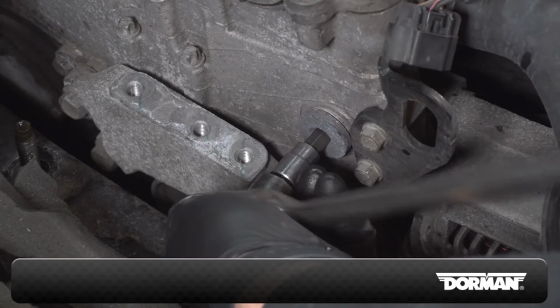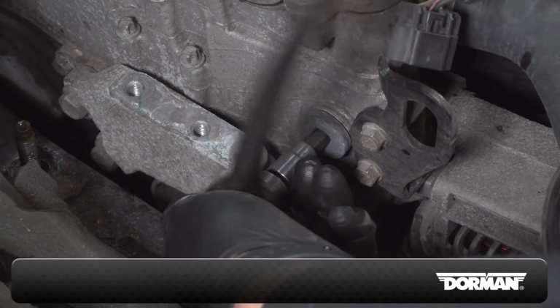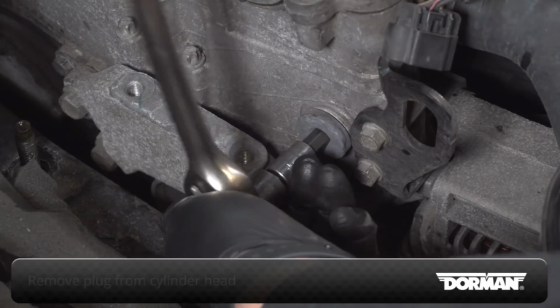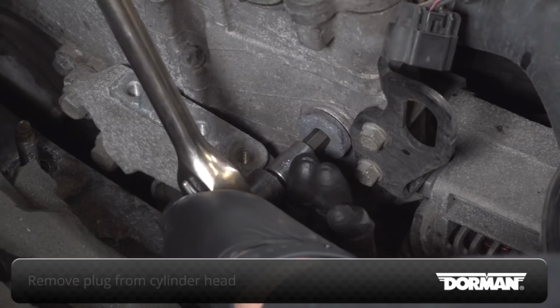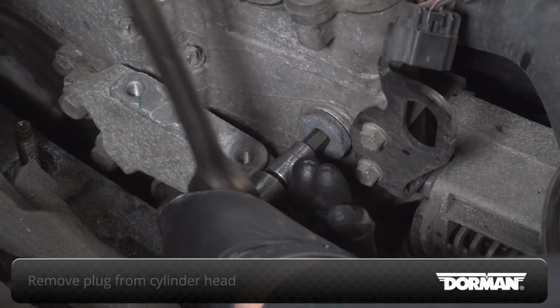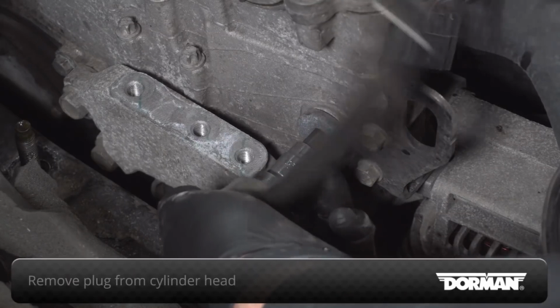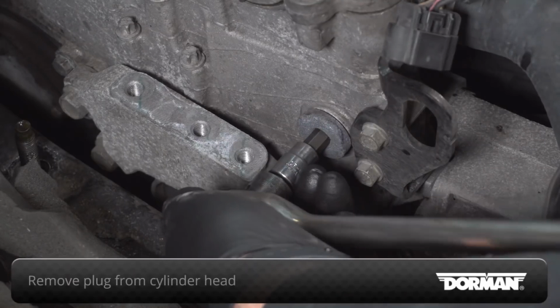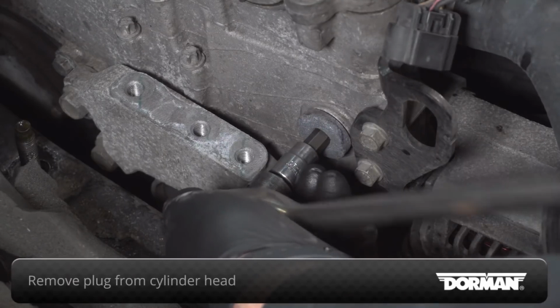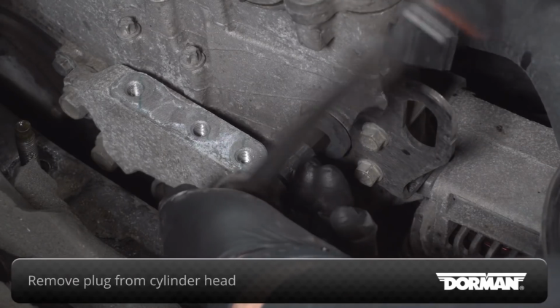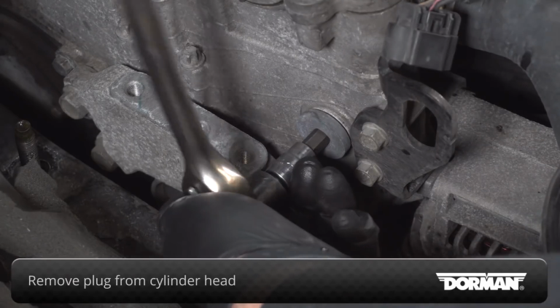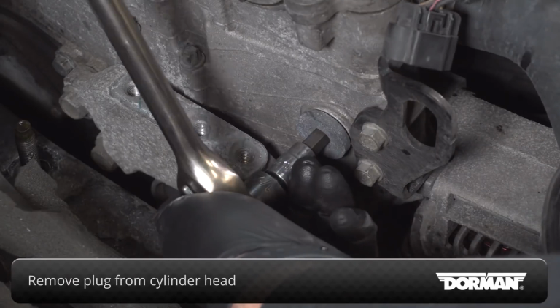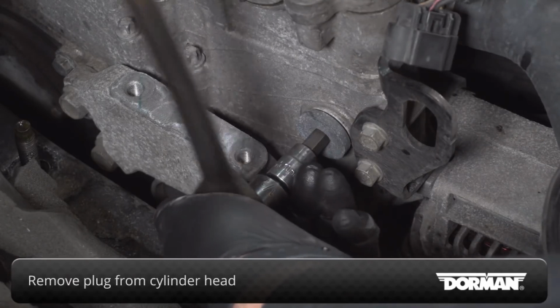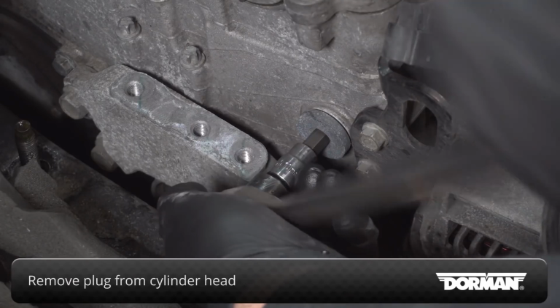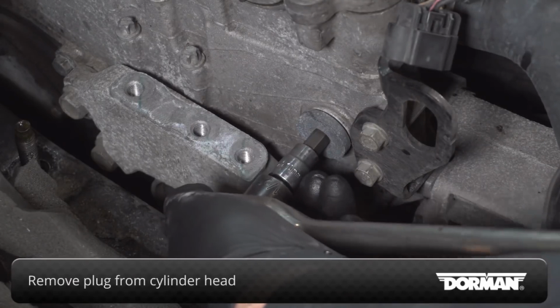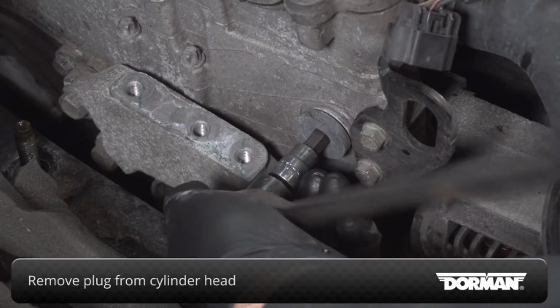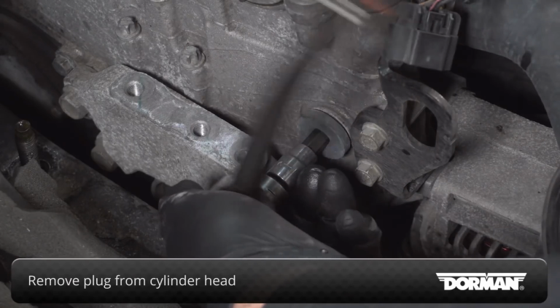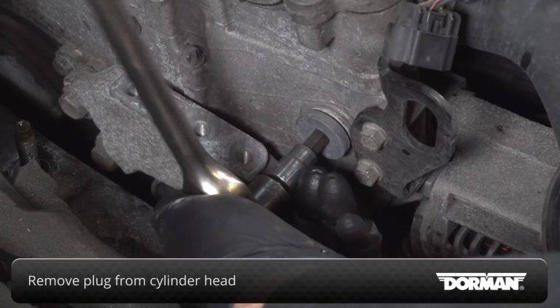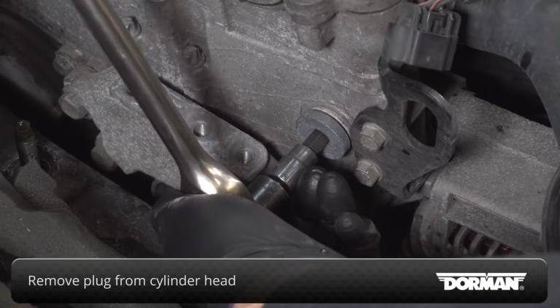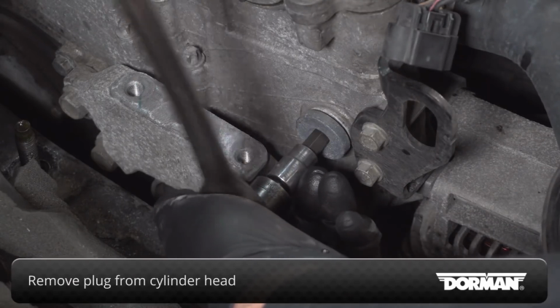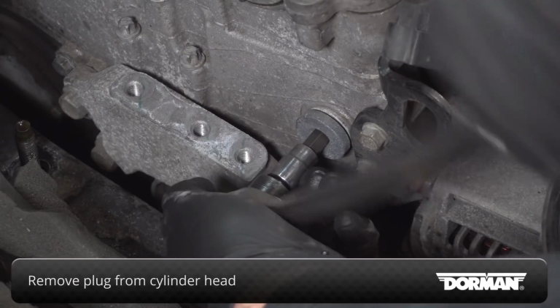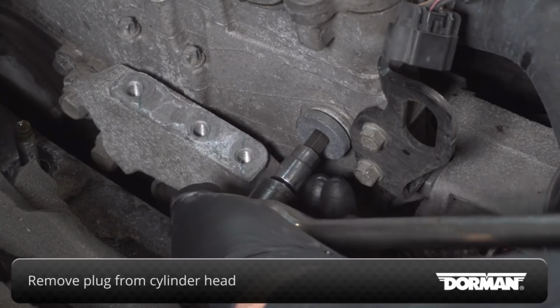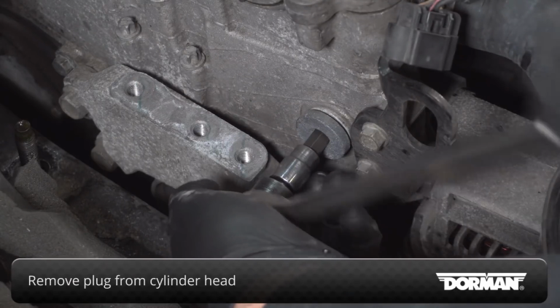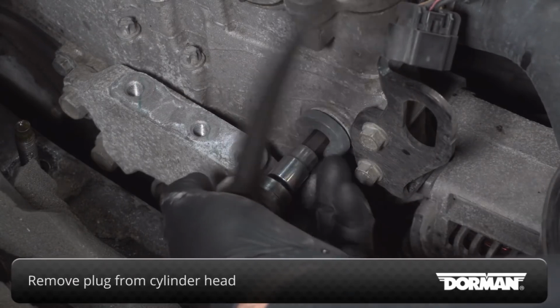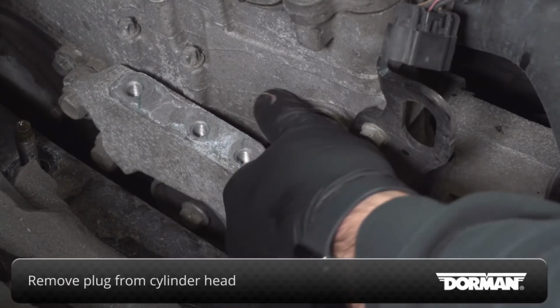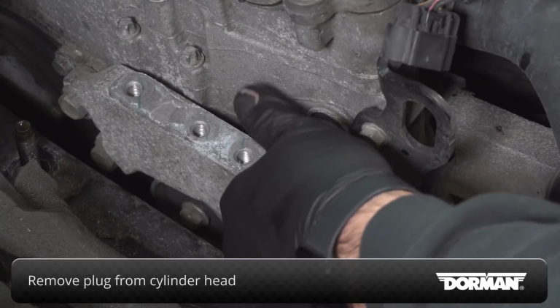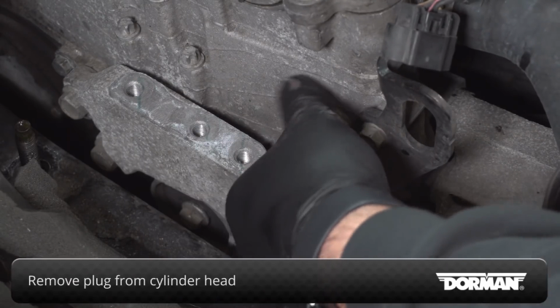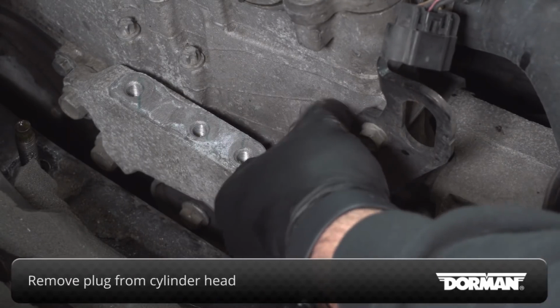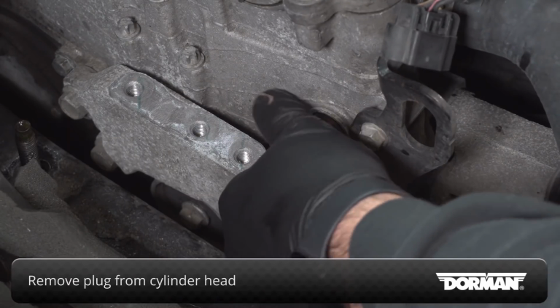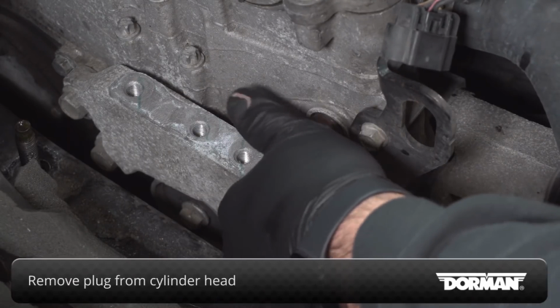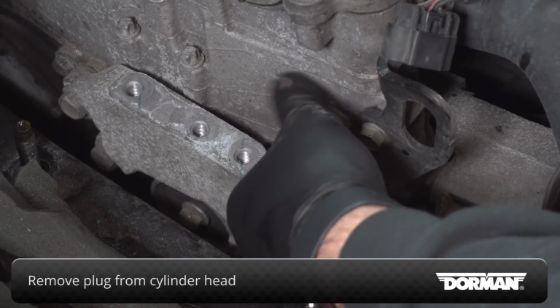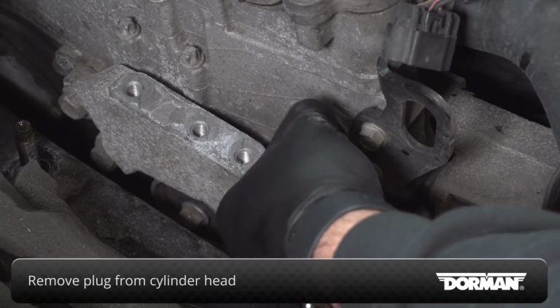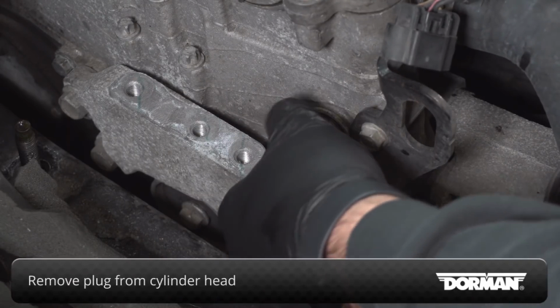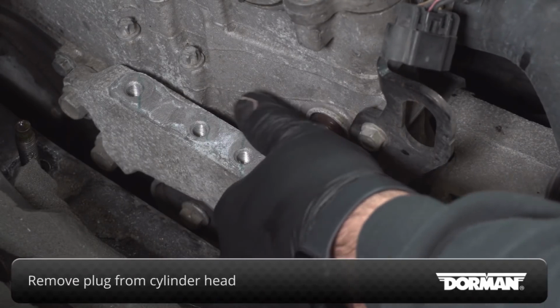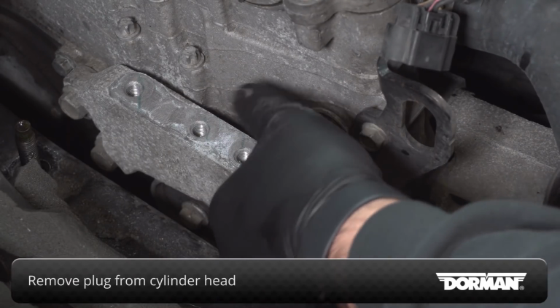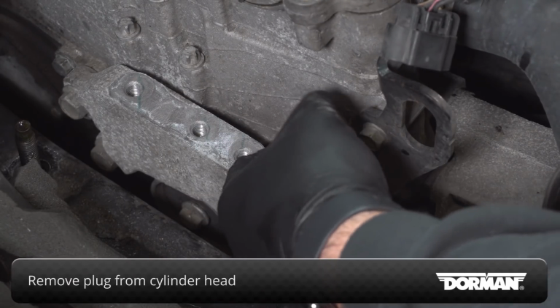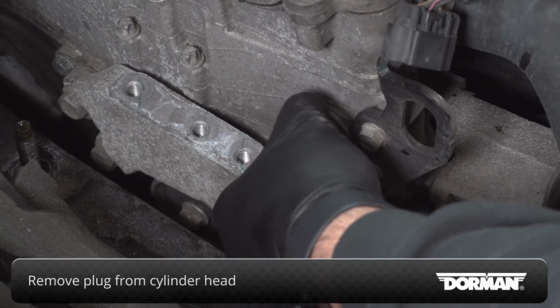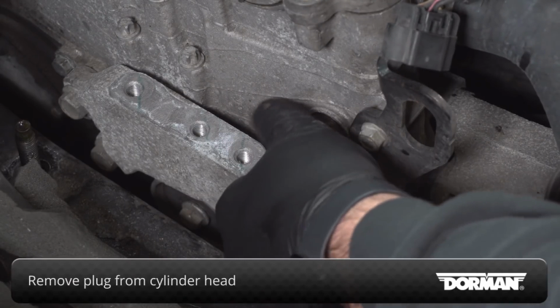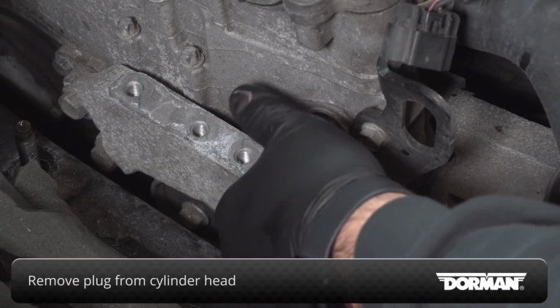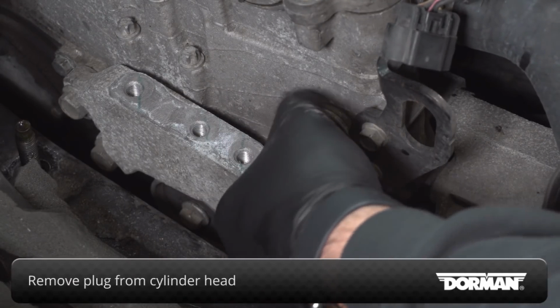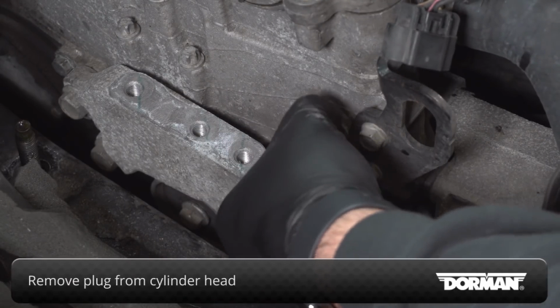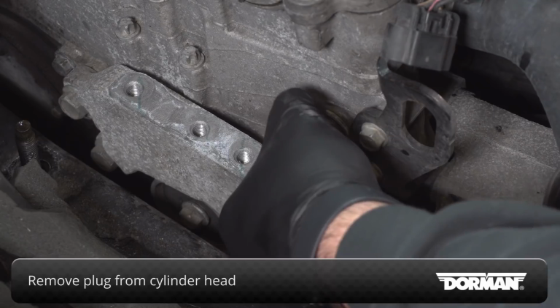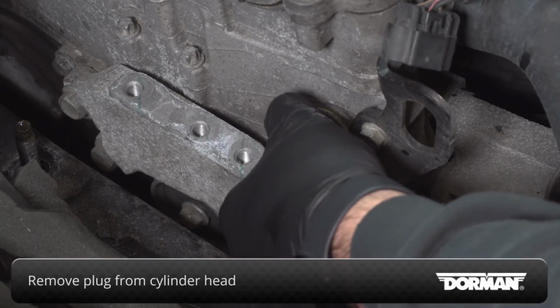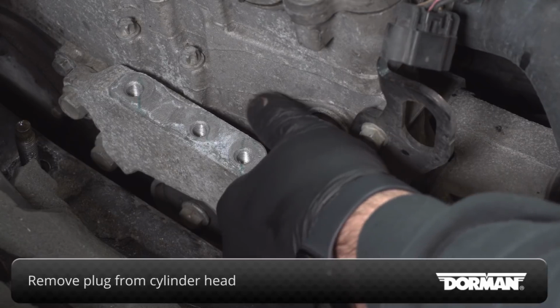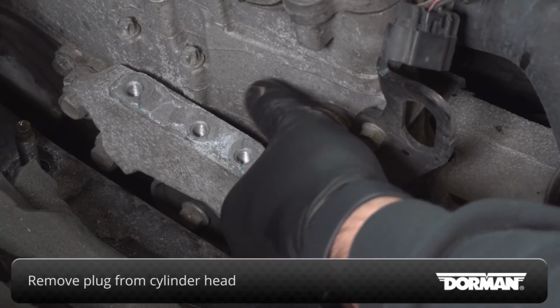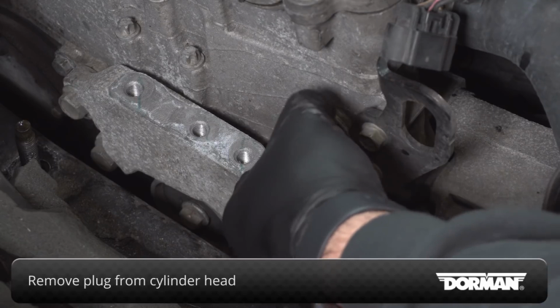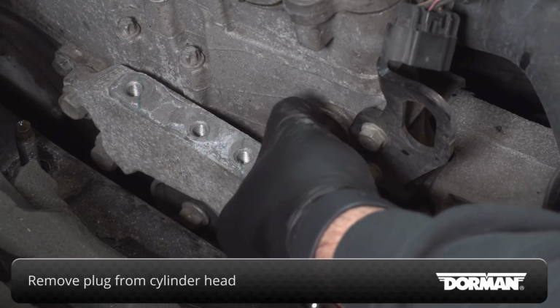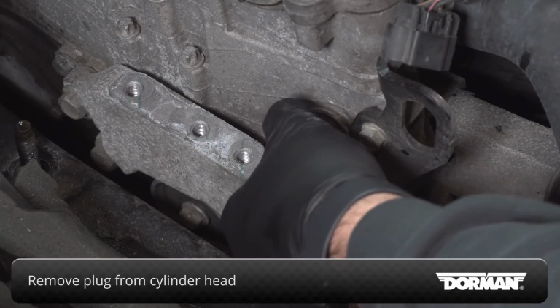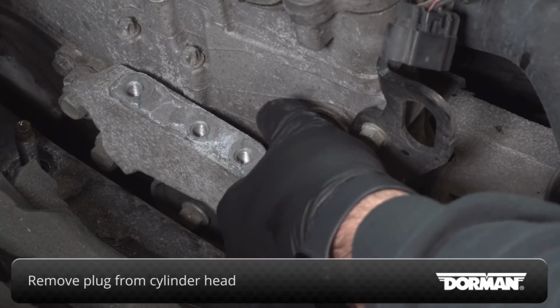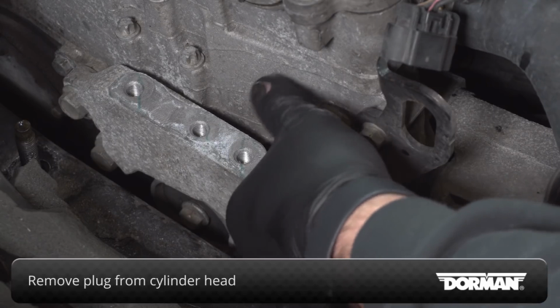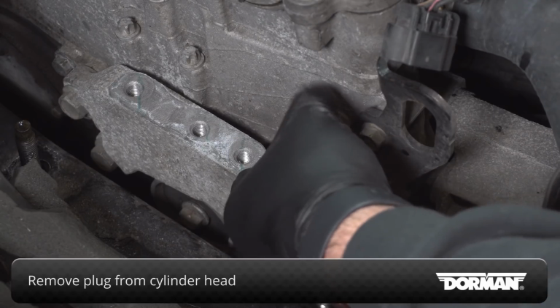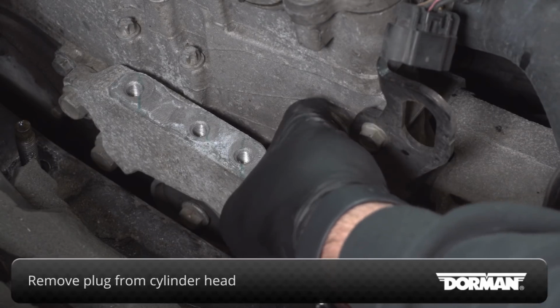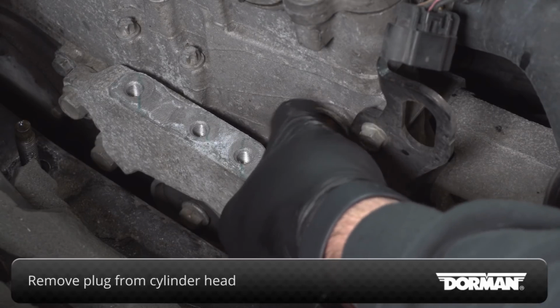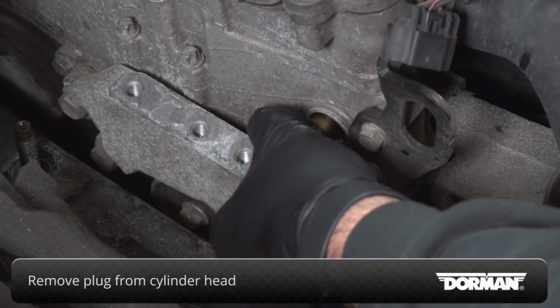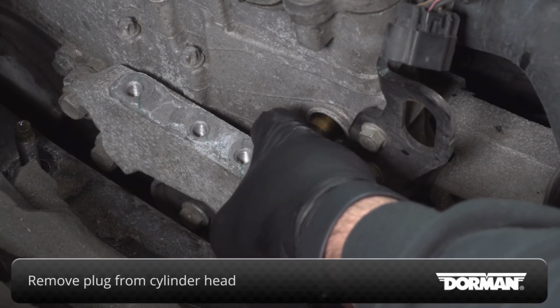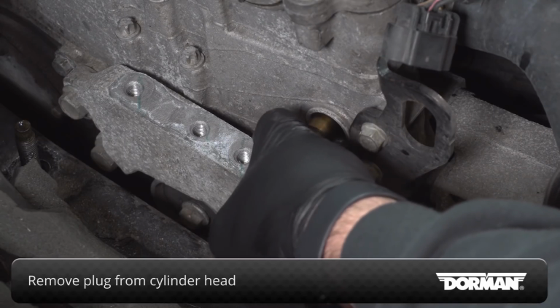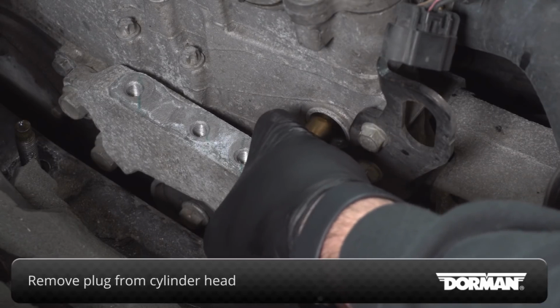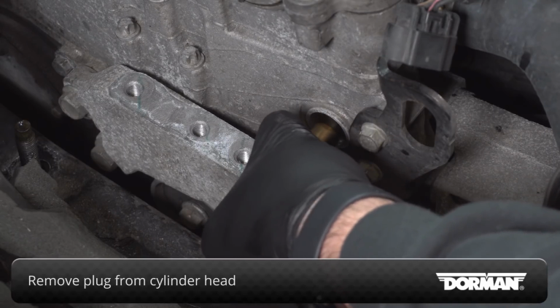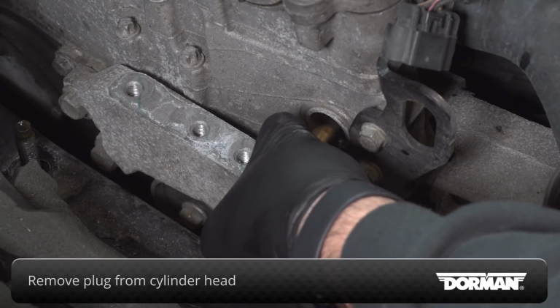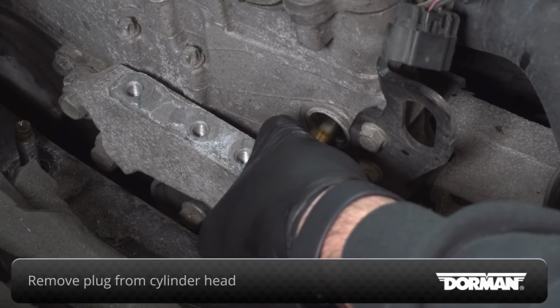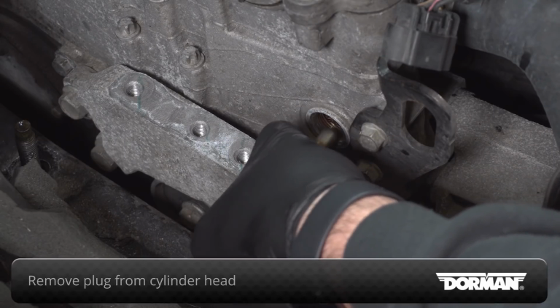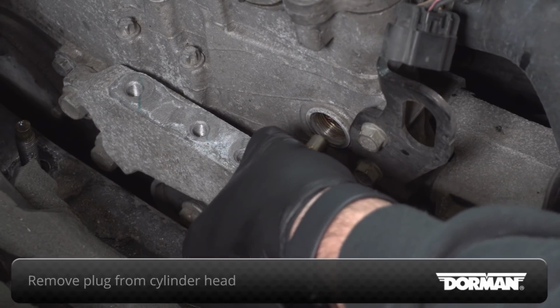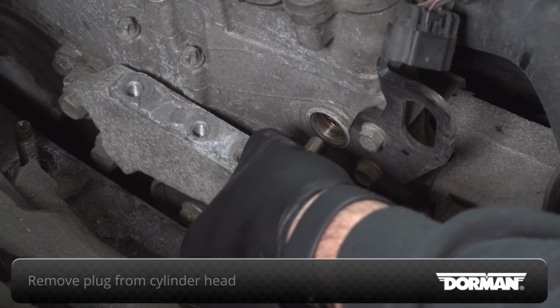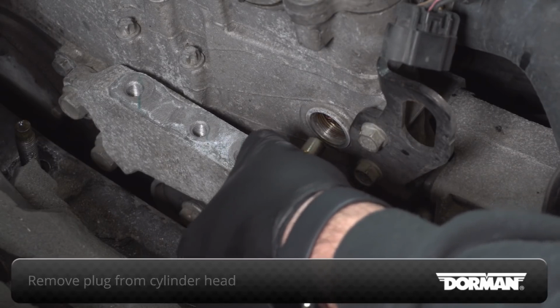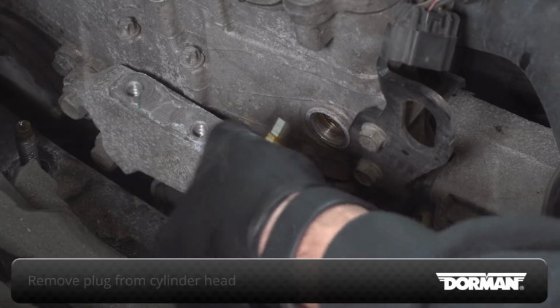Using the appropriate torque socket, remove the plug from the cylinder head. It will not be reused and can be discarded once removed.